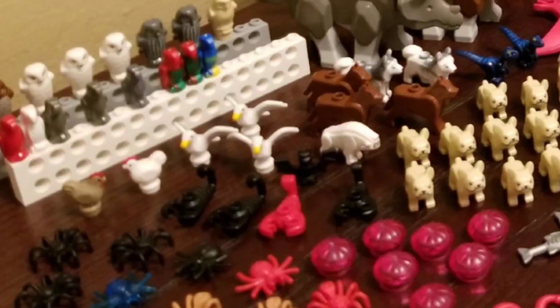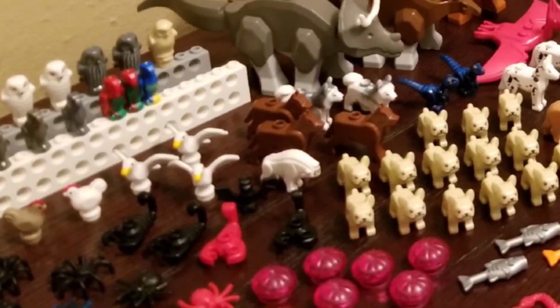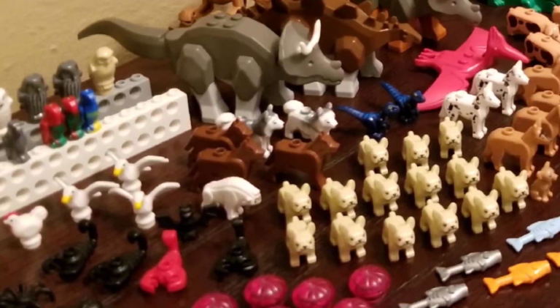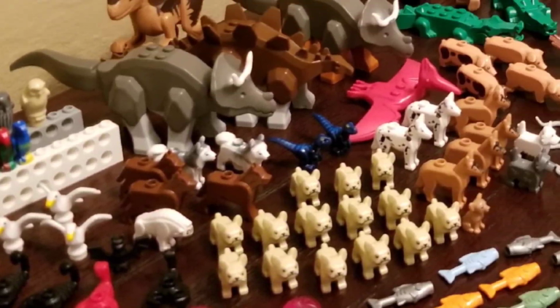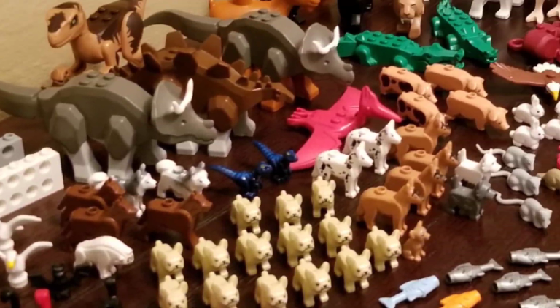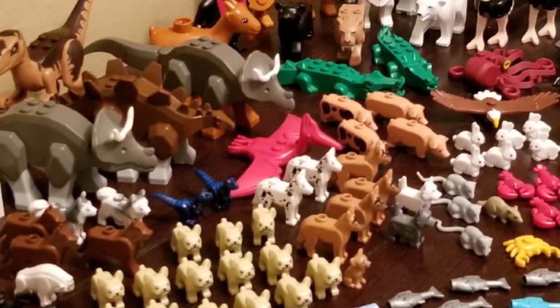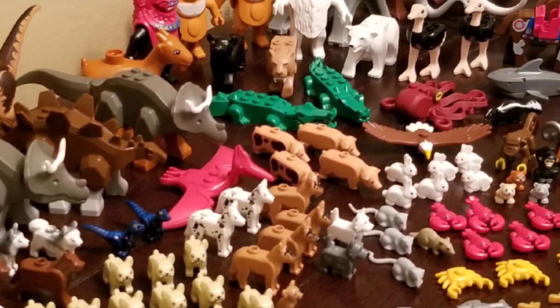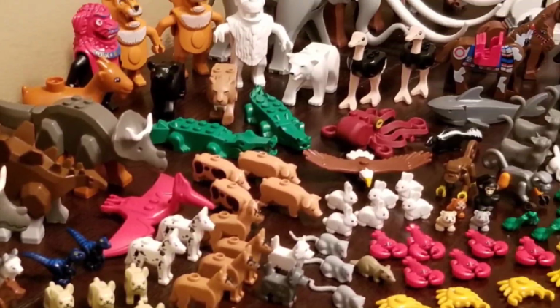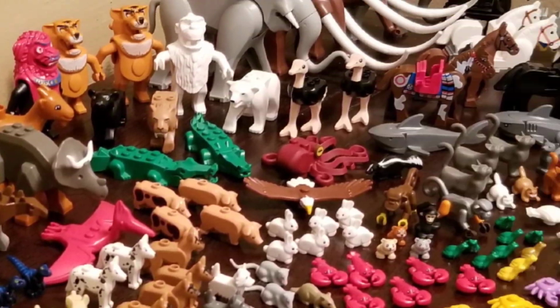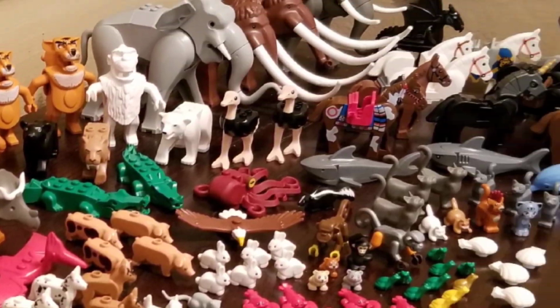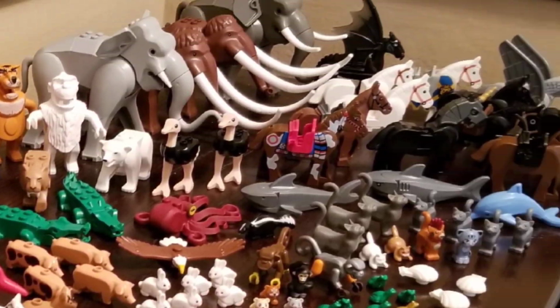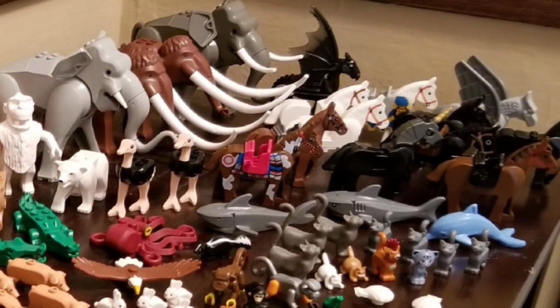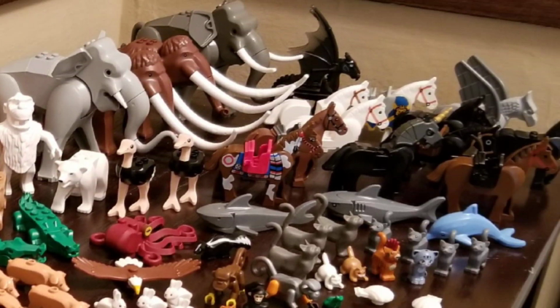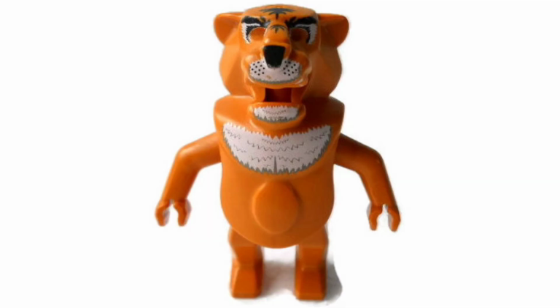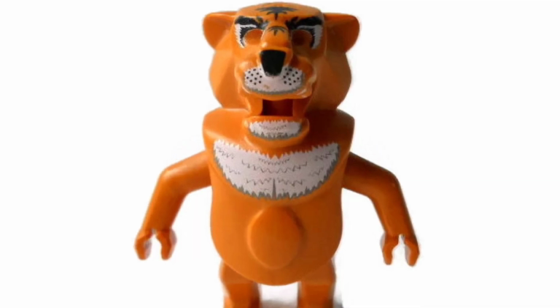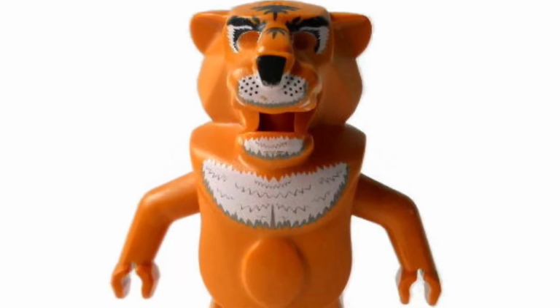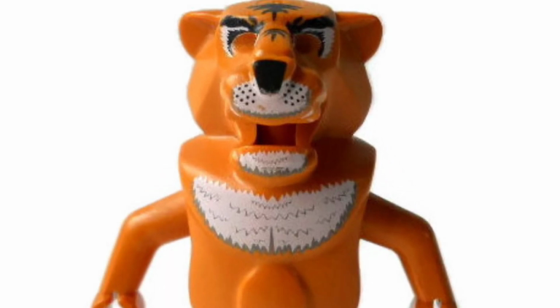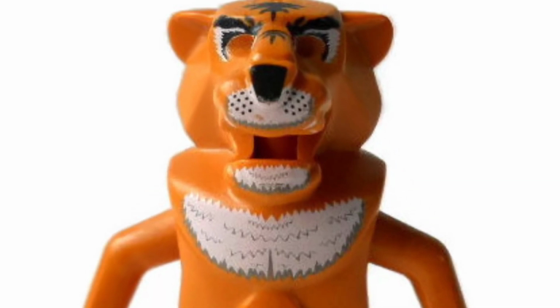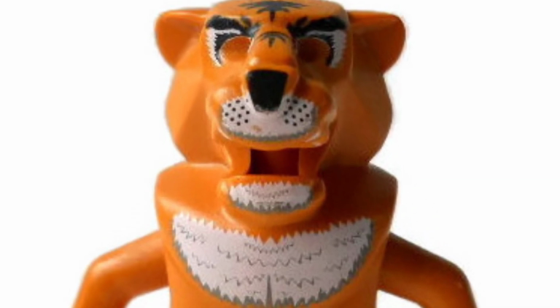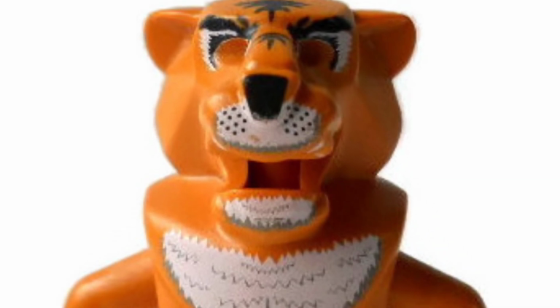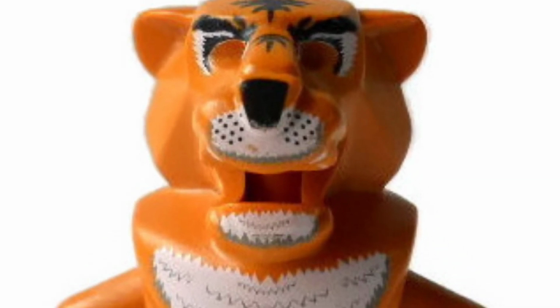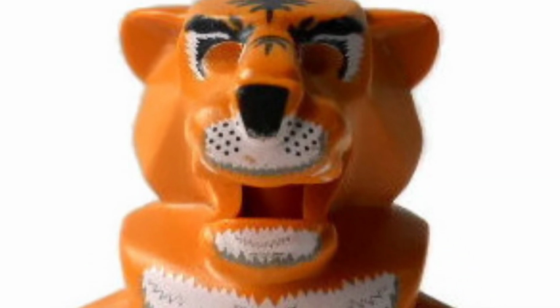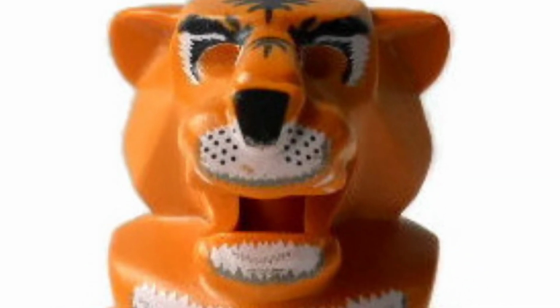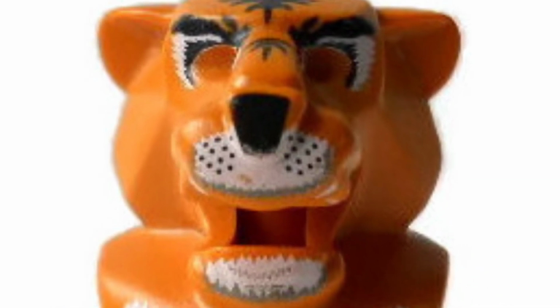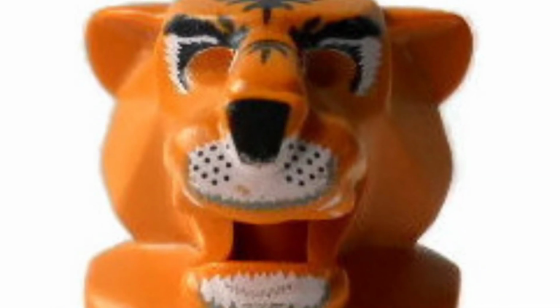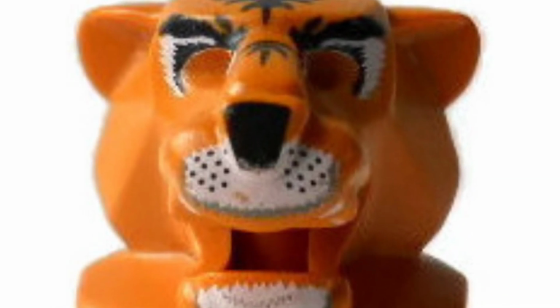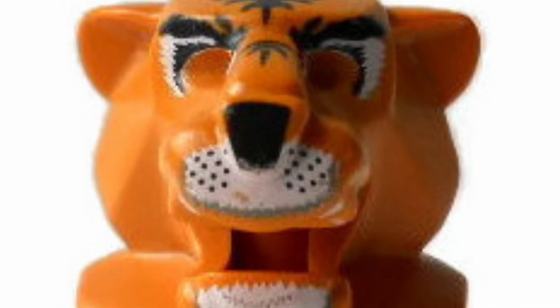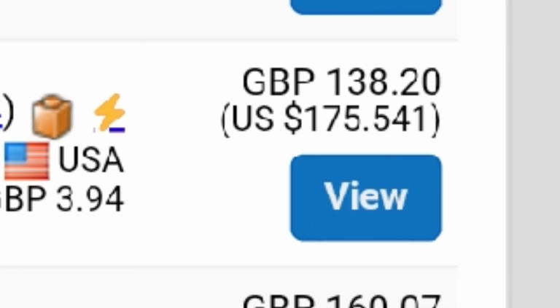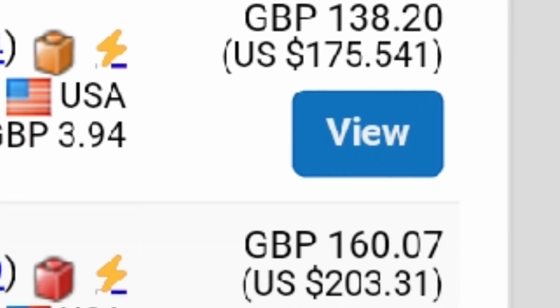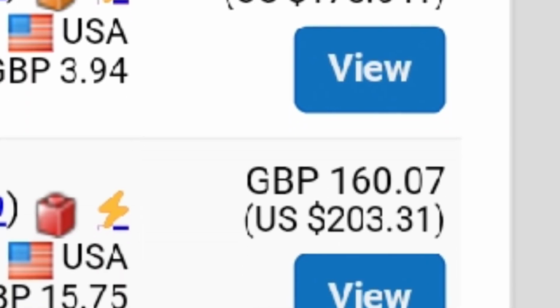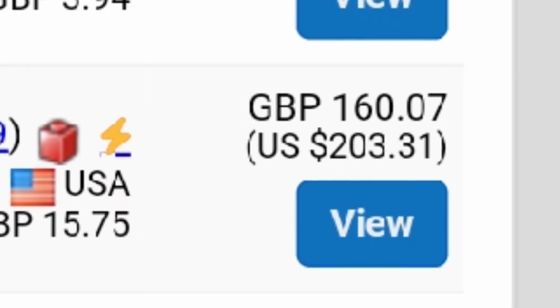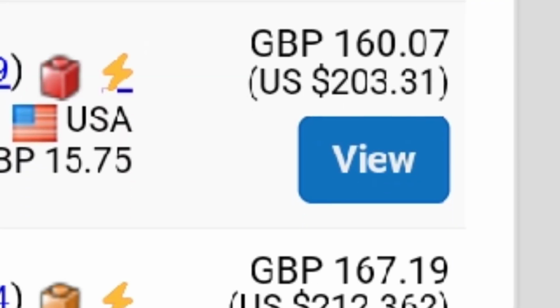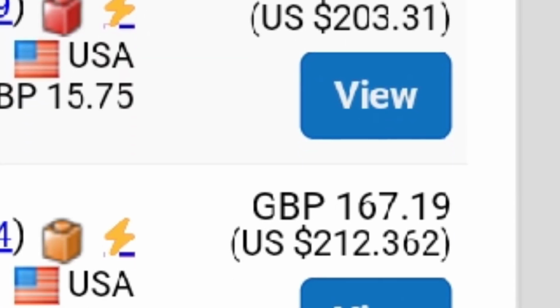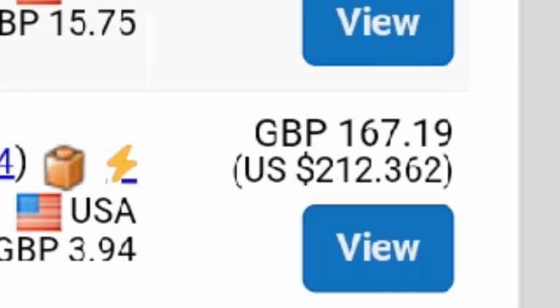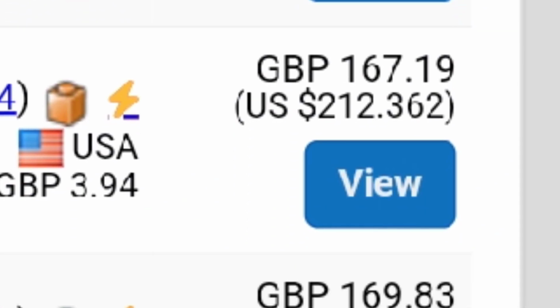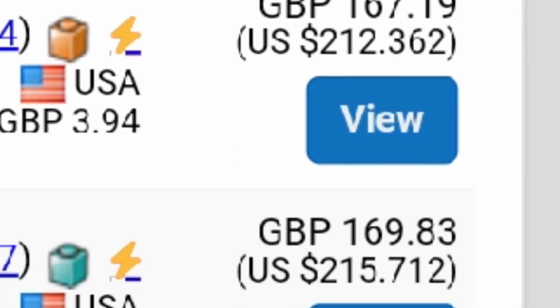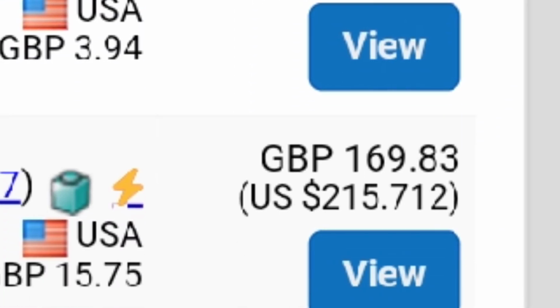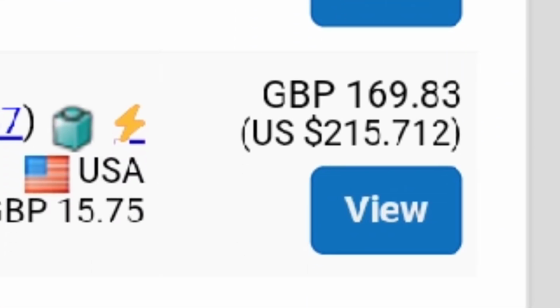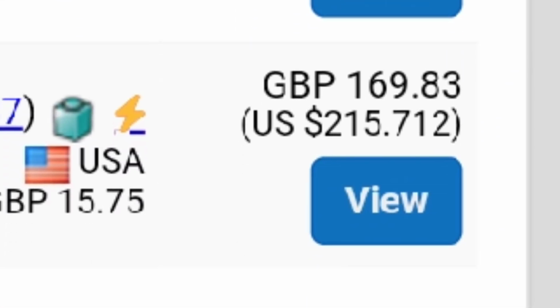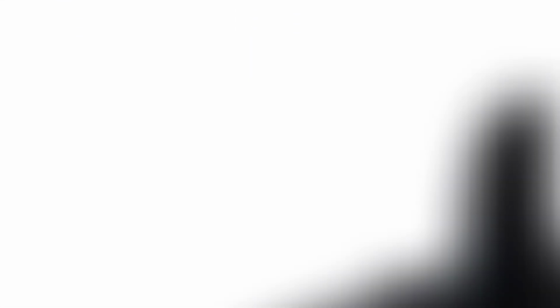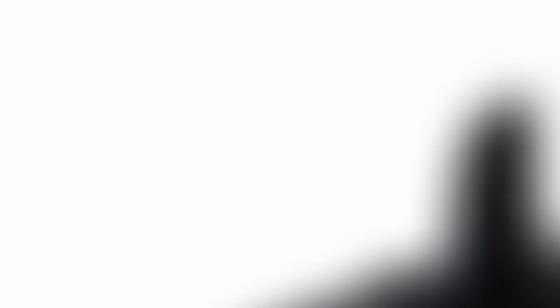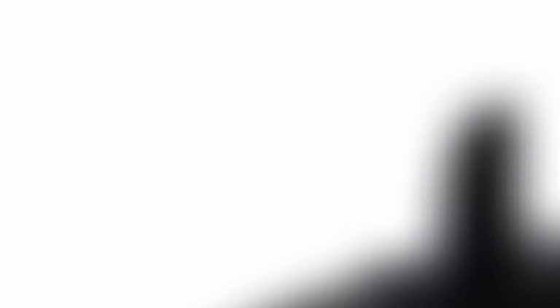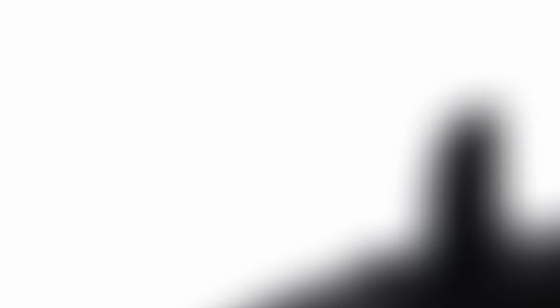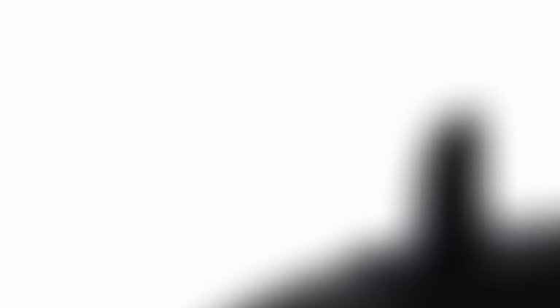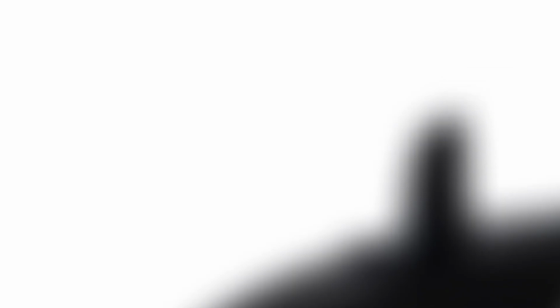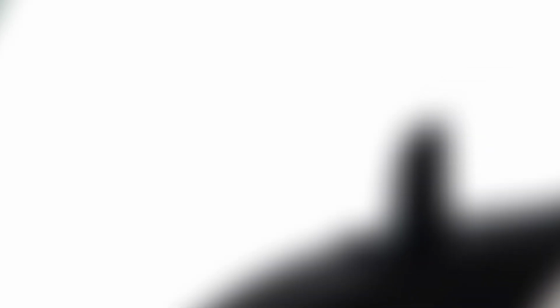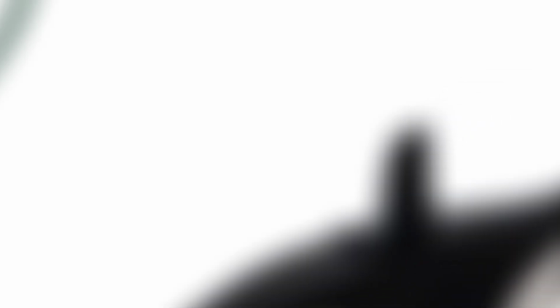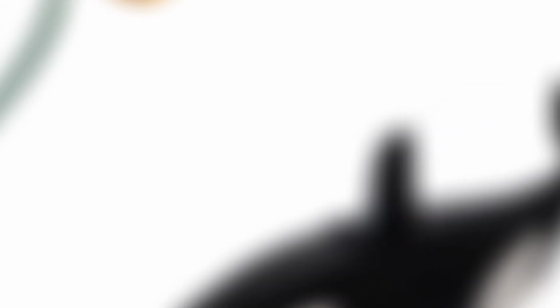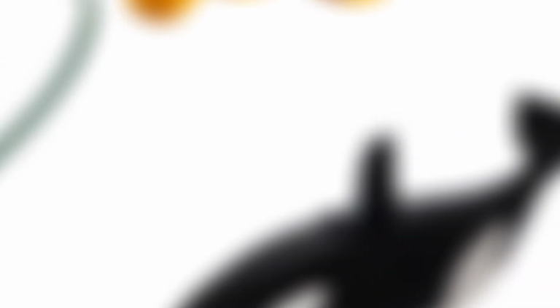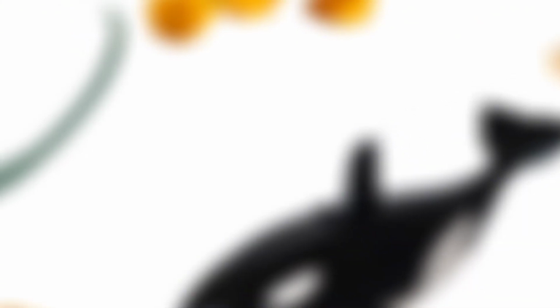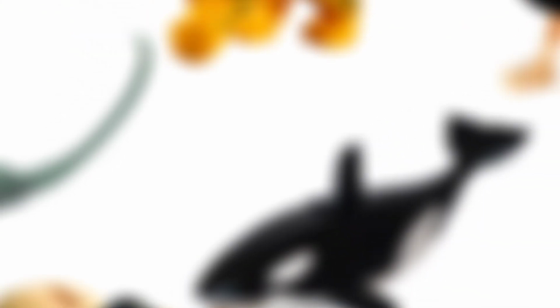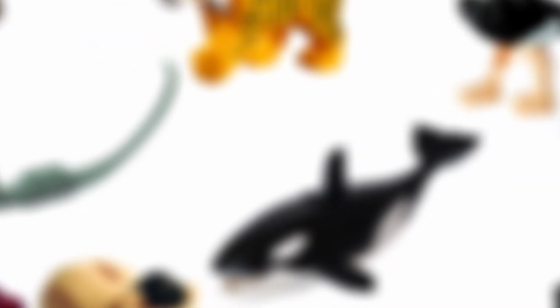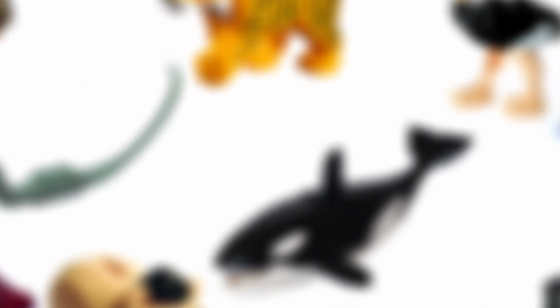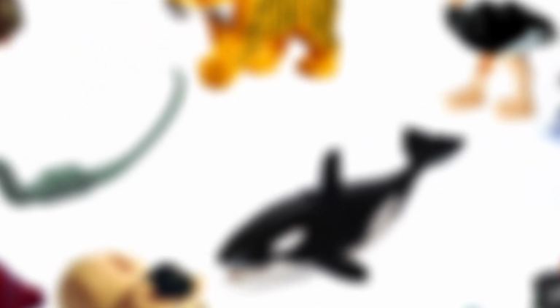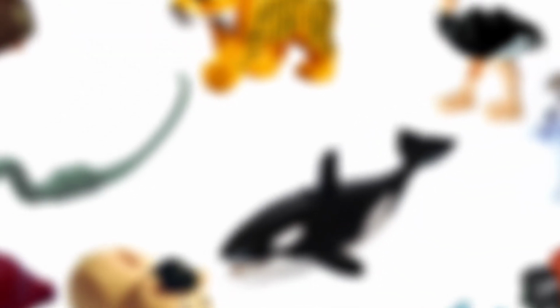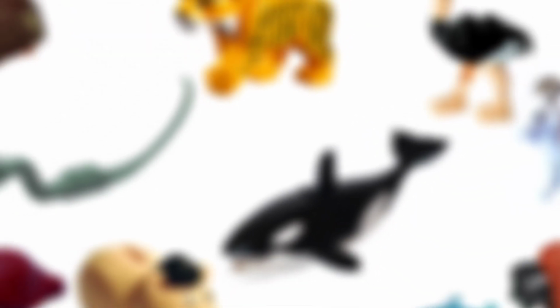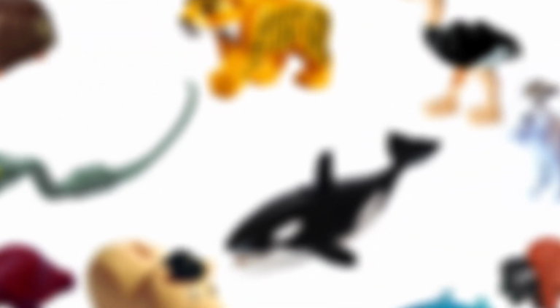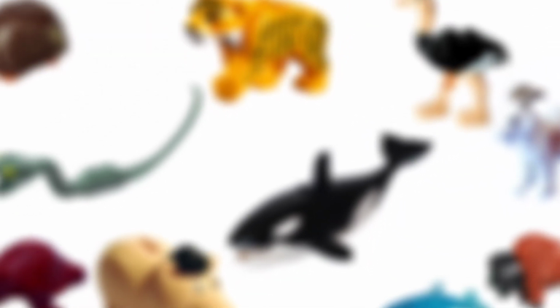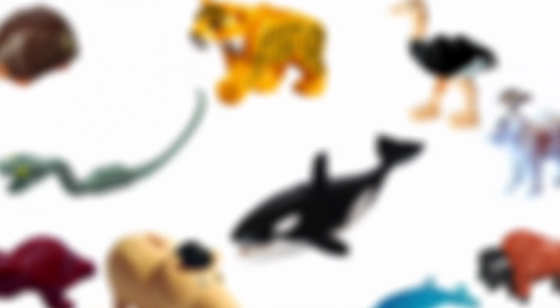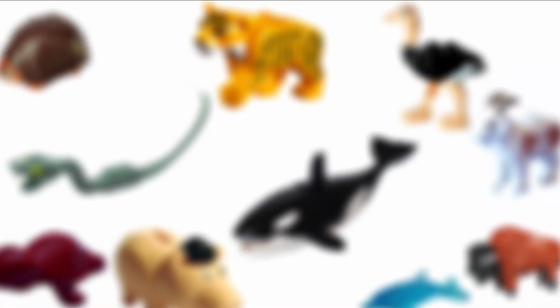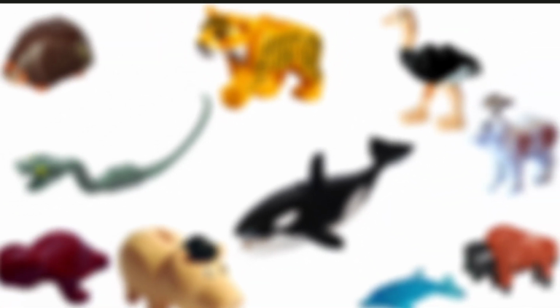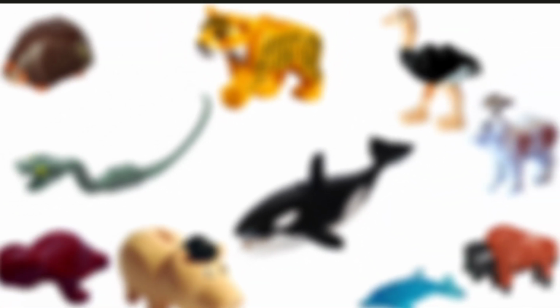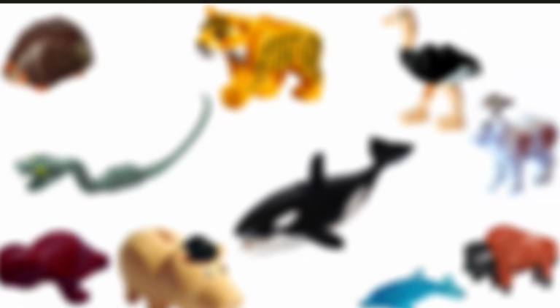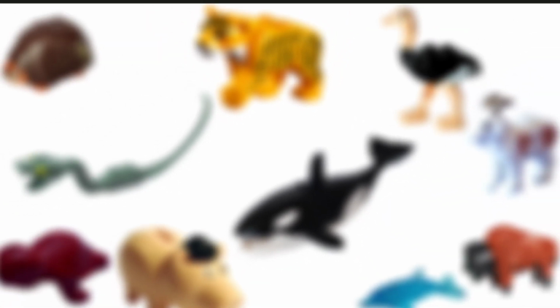Everybody loves LEGO animals, but some of them are really, really weird and also super expensive. So let's take a look at 10 of the most stupidly expensive LEGO animals.